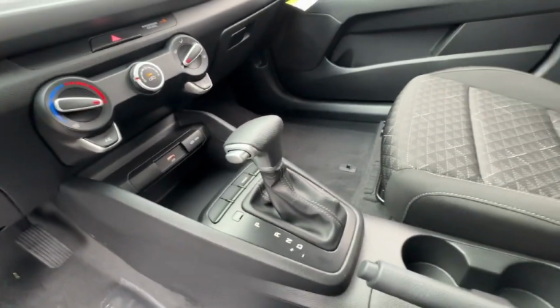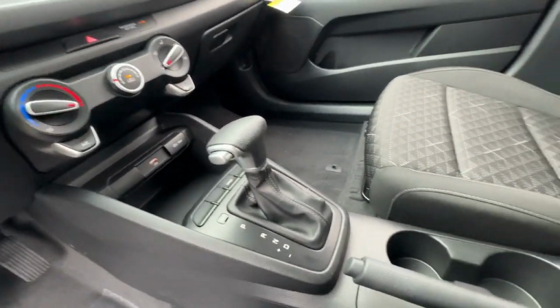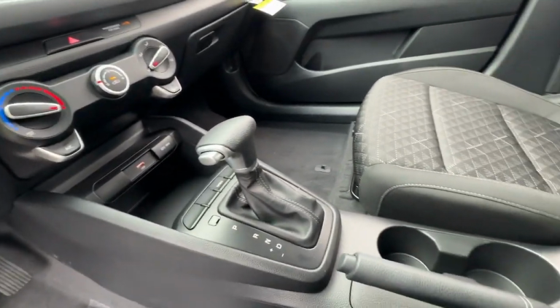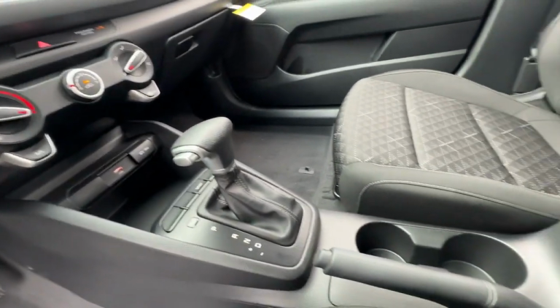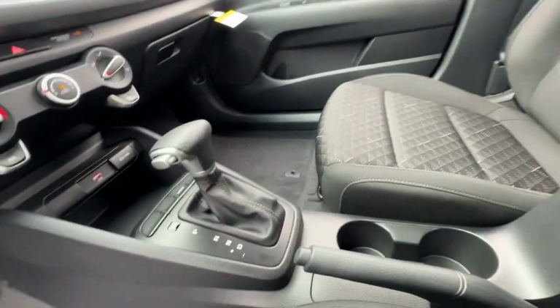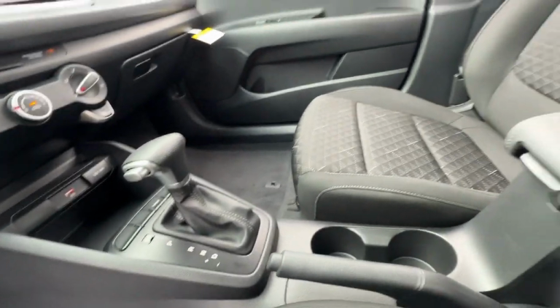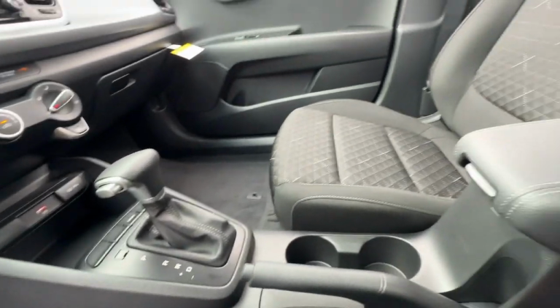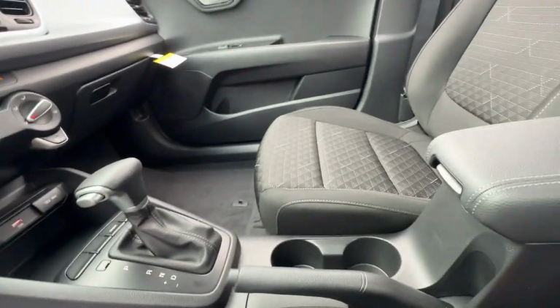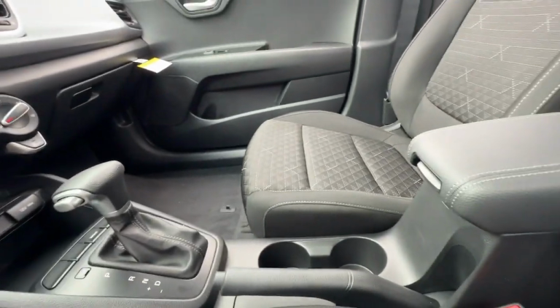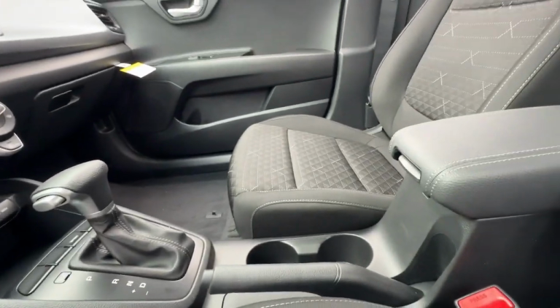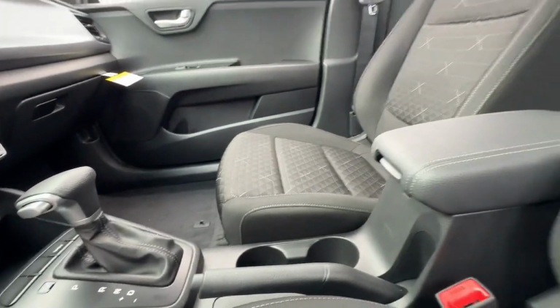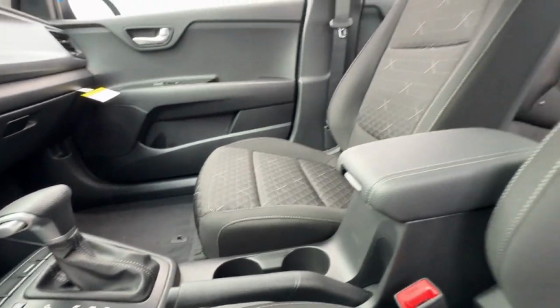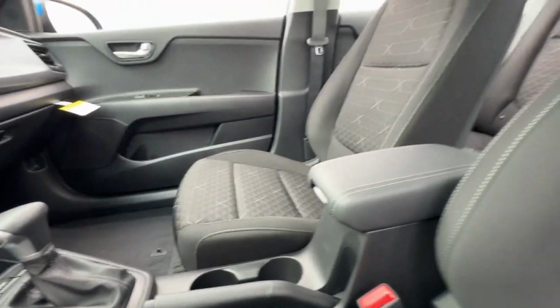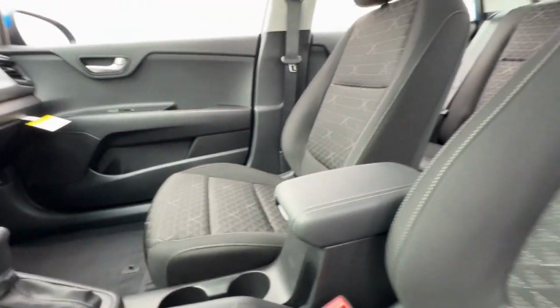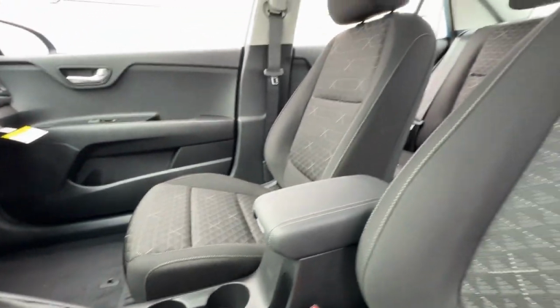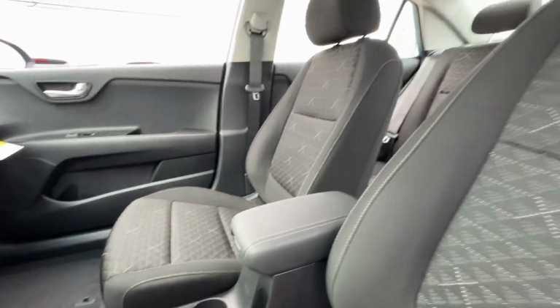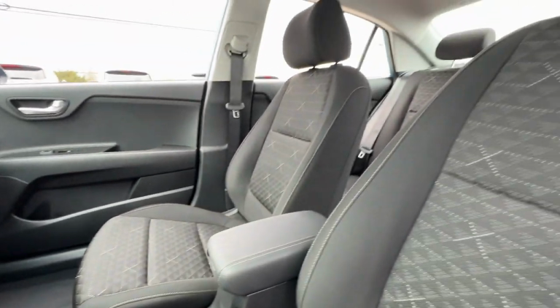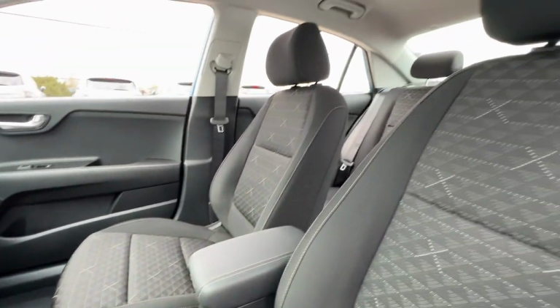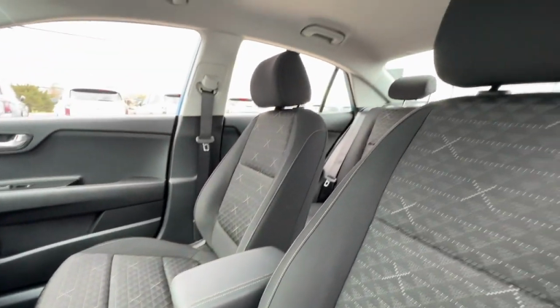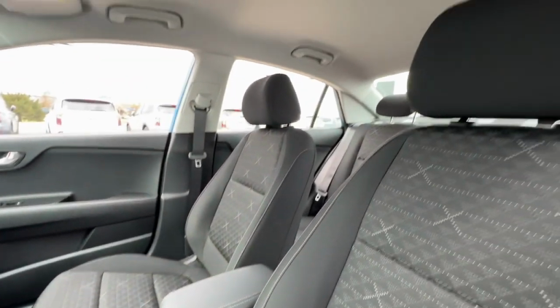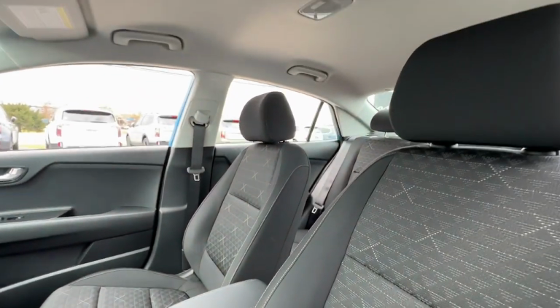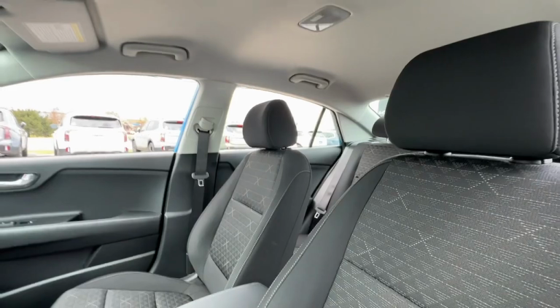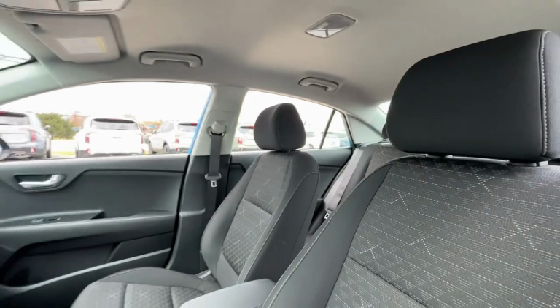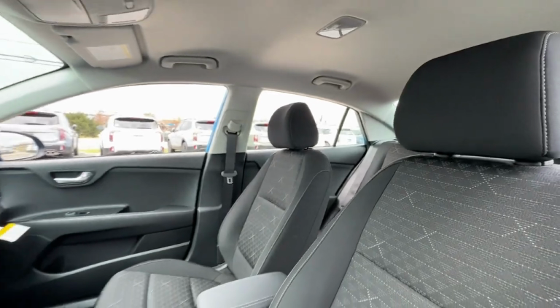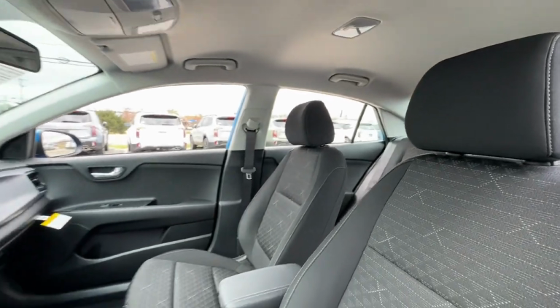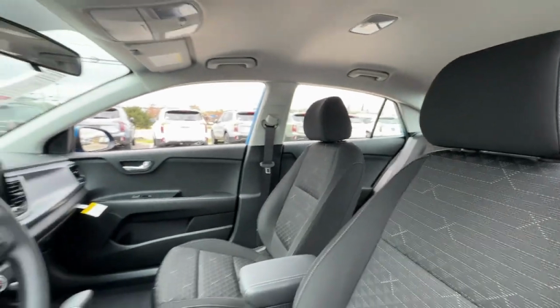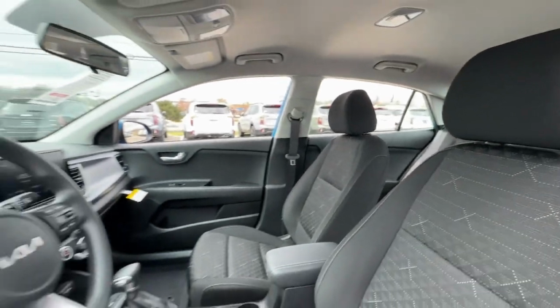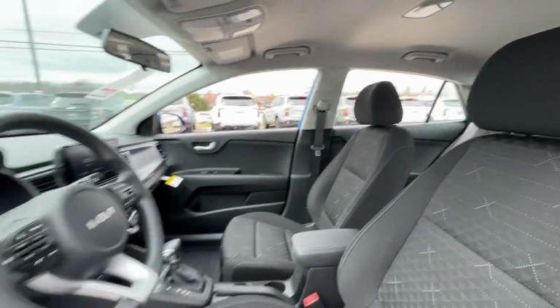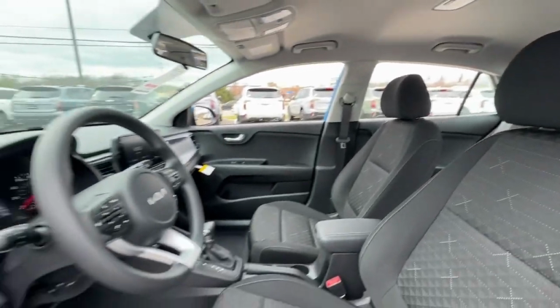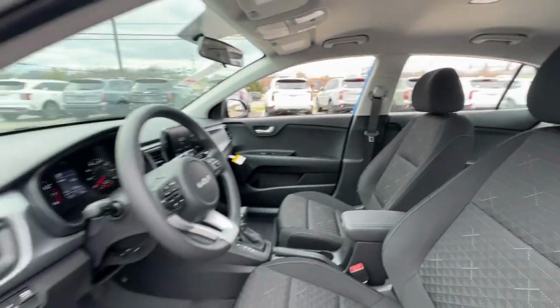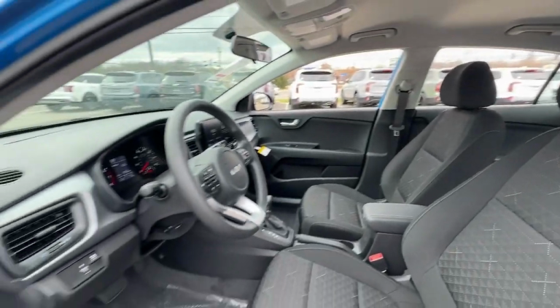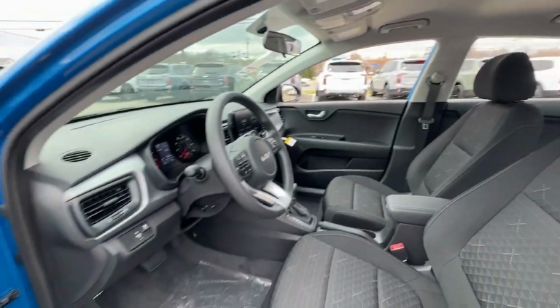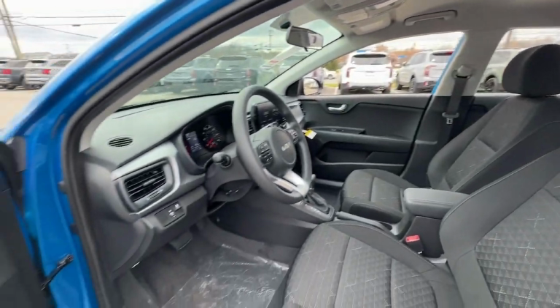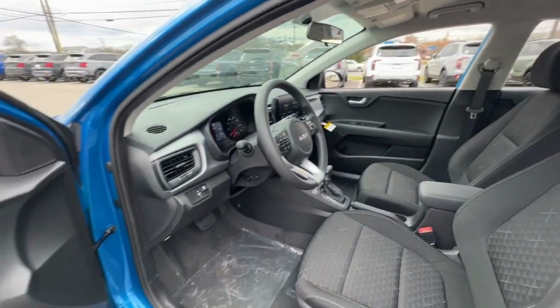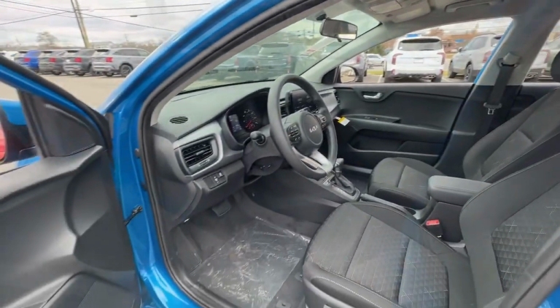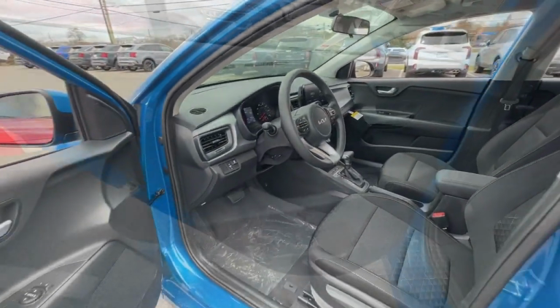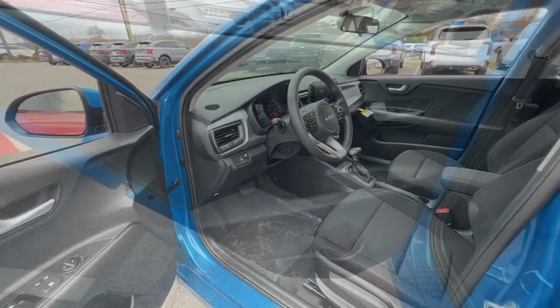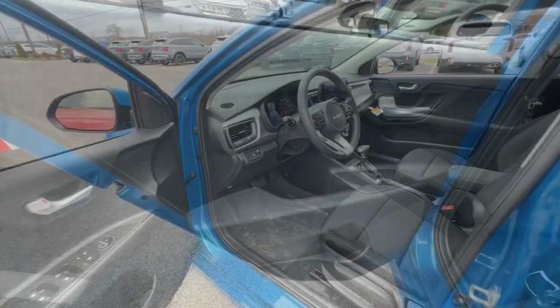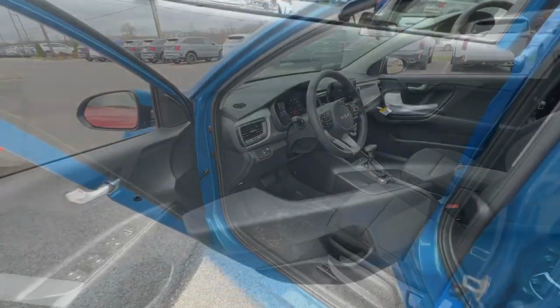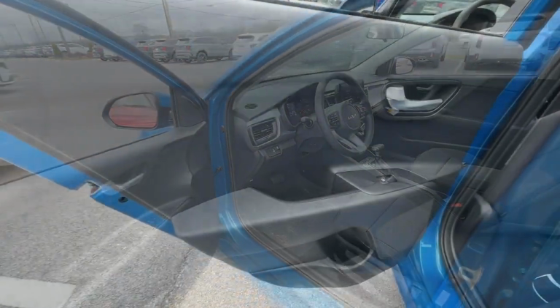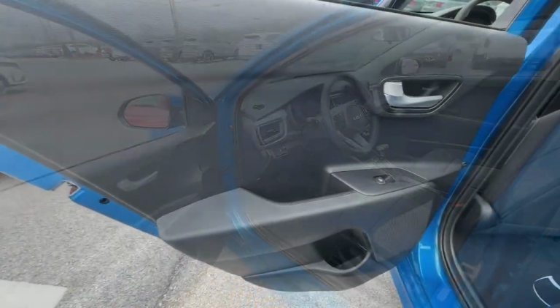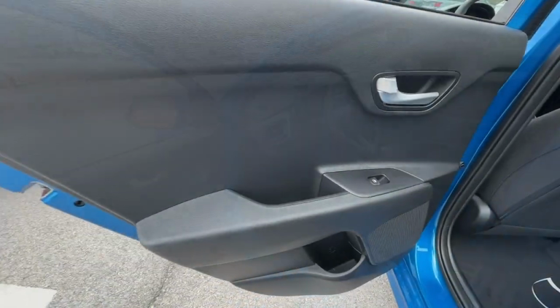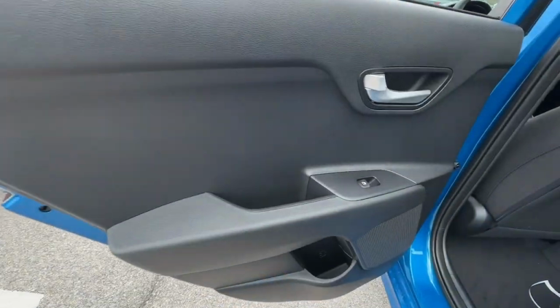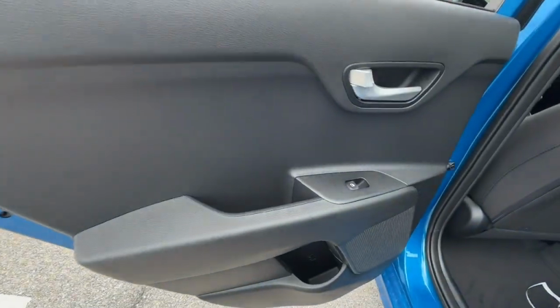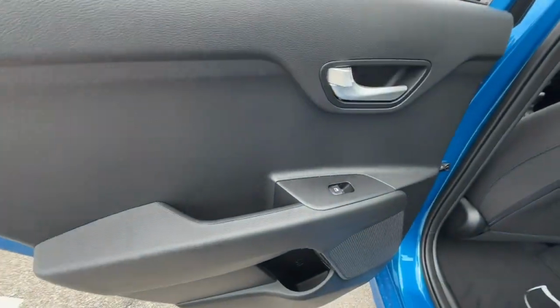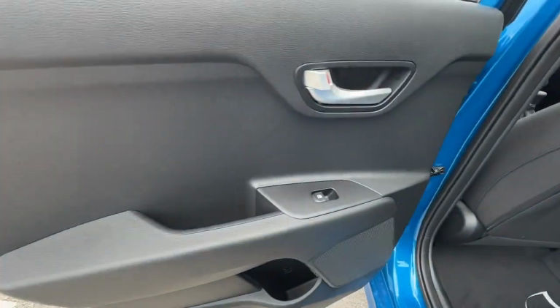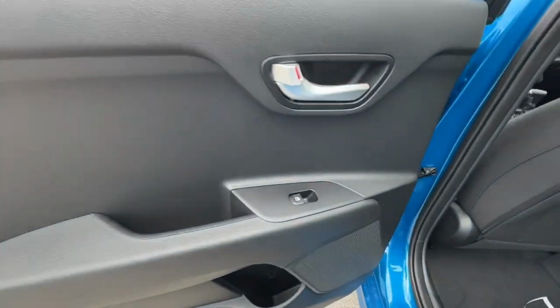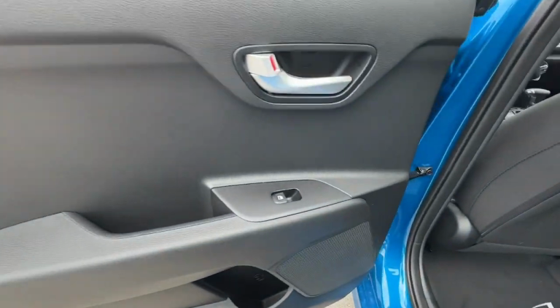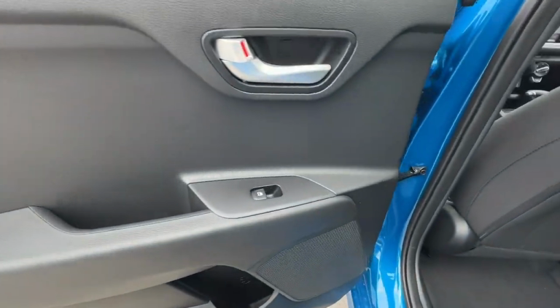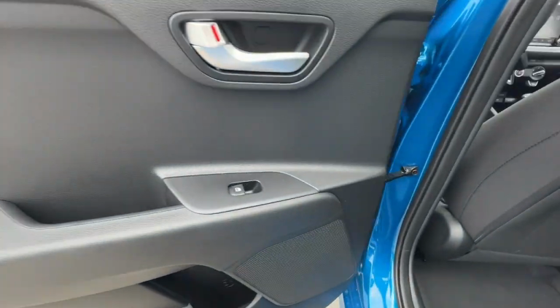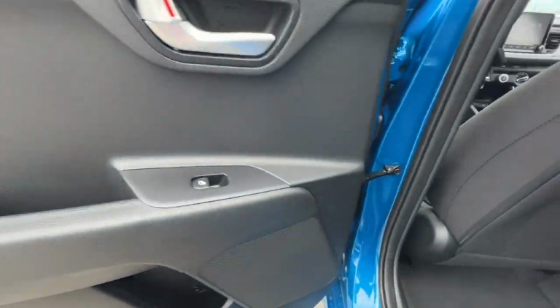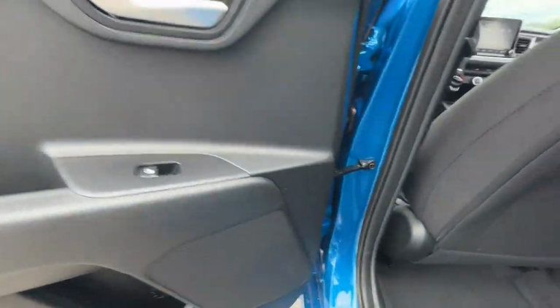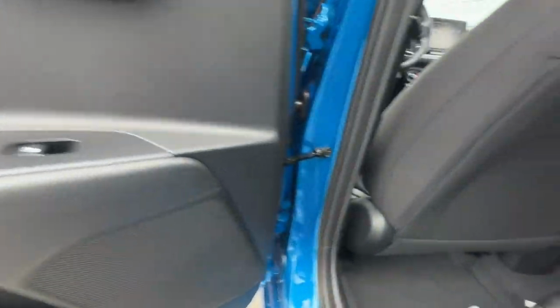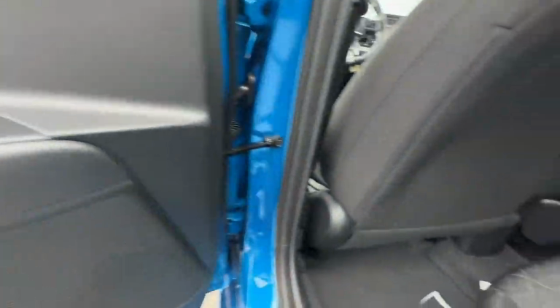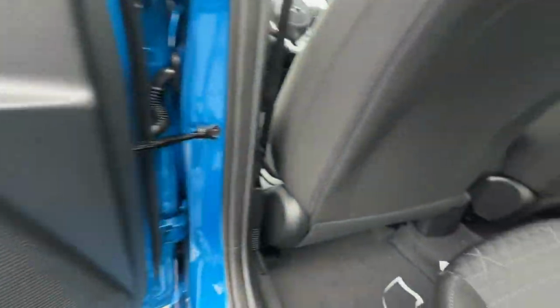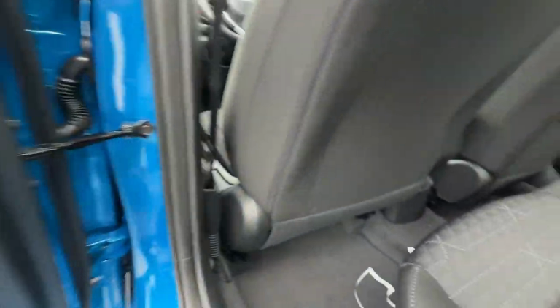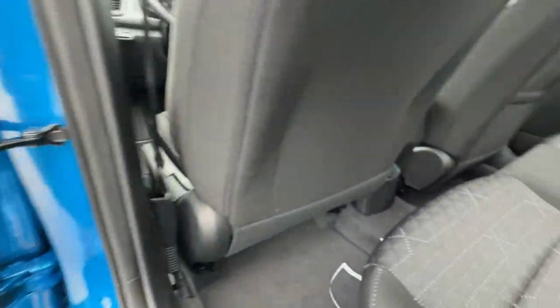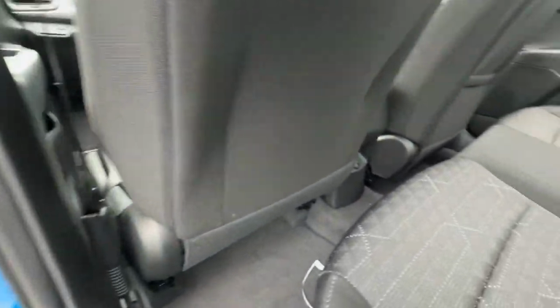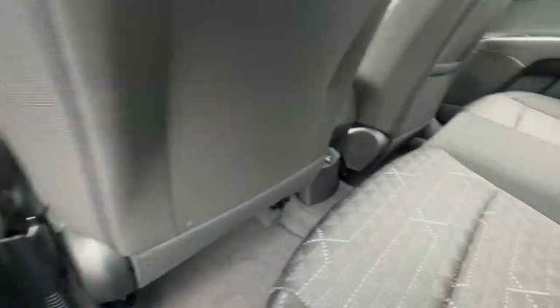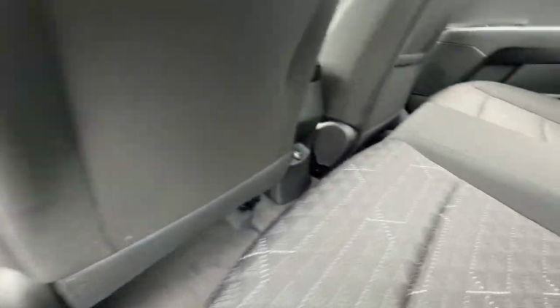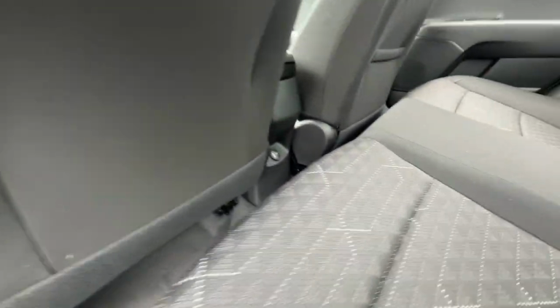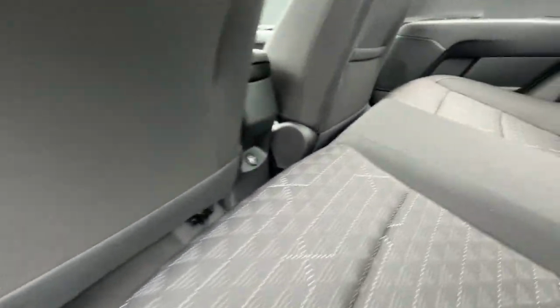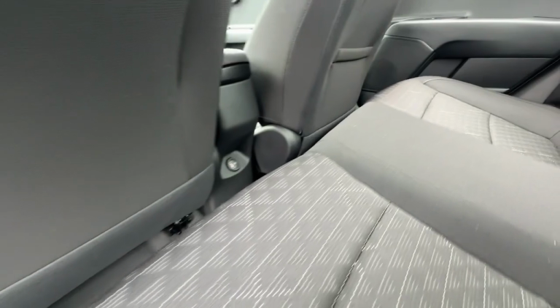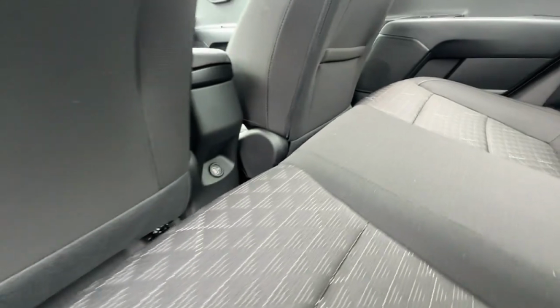Travel light and smart in this well-appointed, affordable Rio. Come in for a fun and easy test drive. Our team will make it the best part of your day.